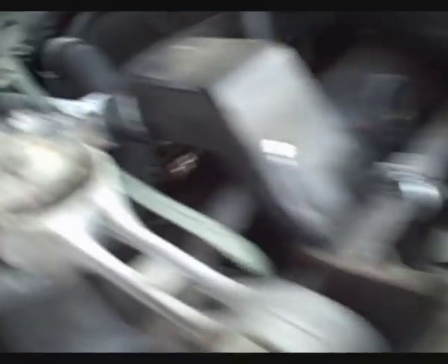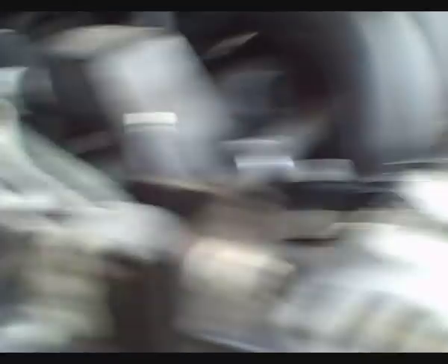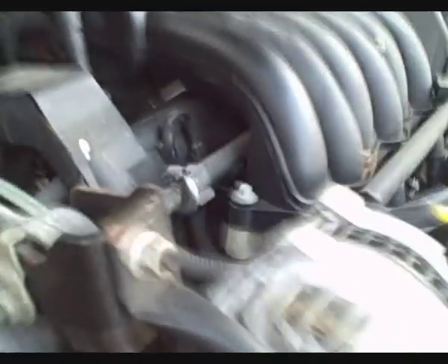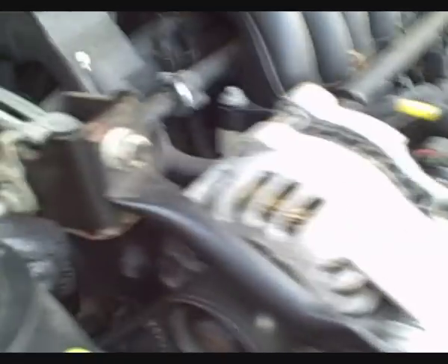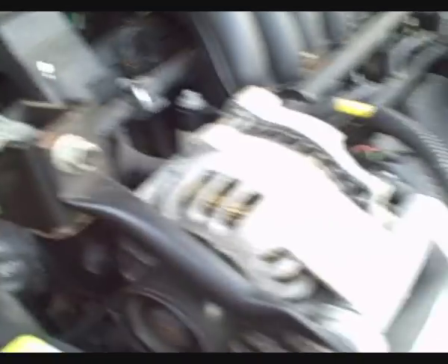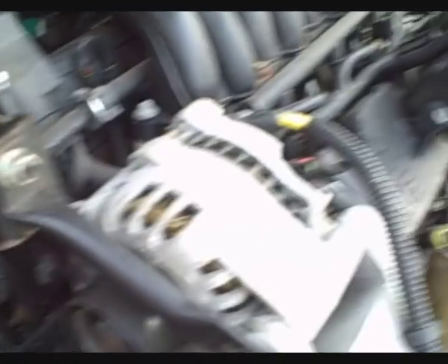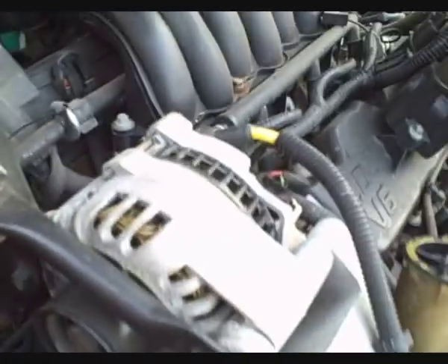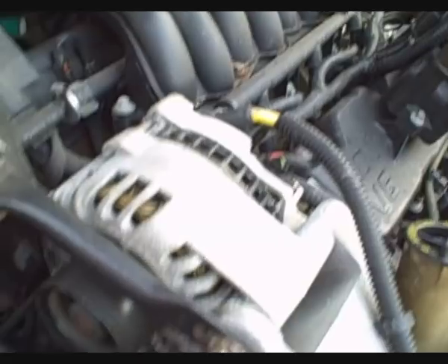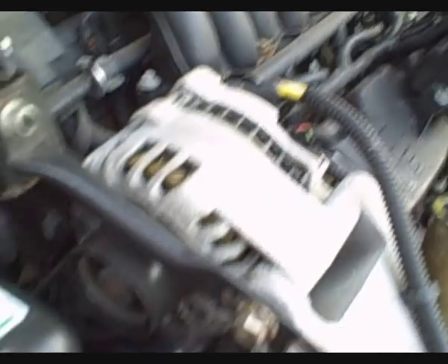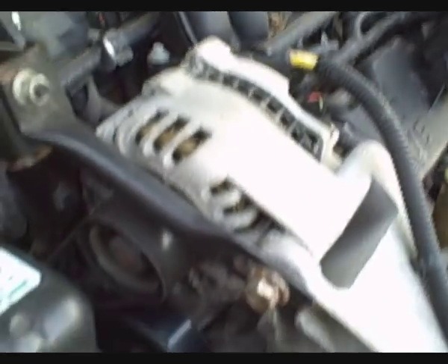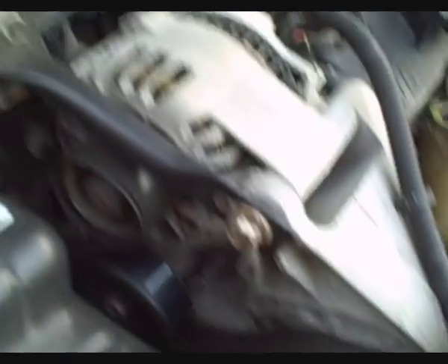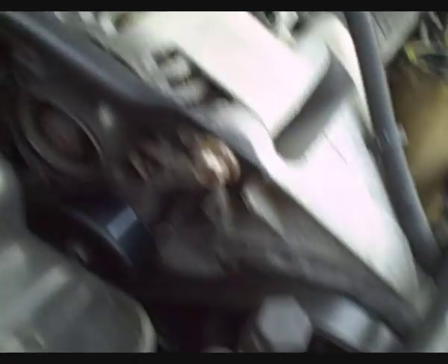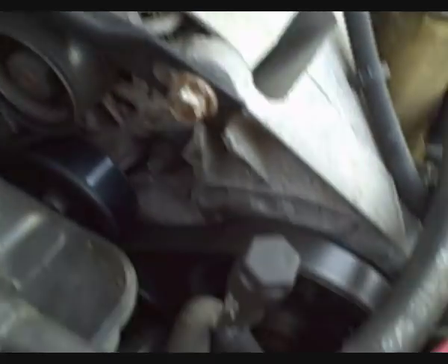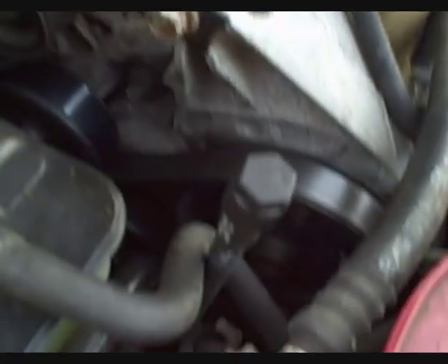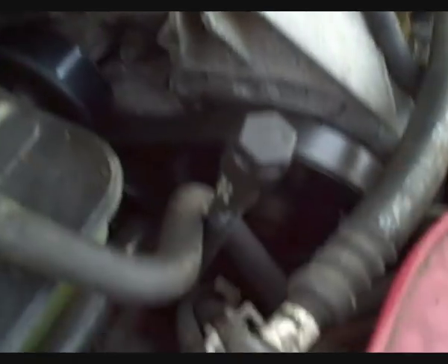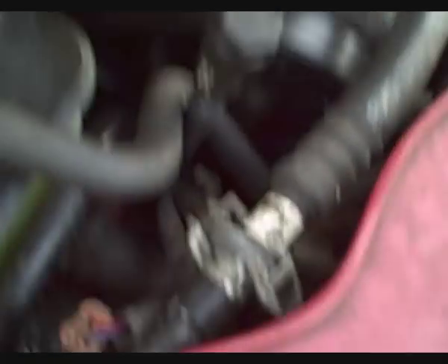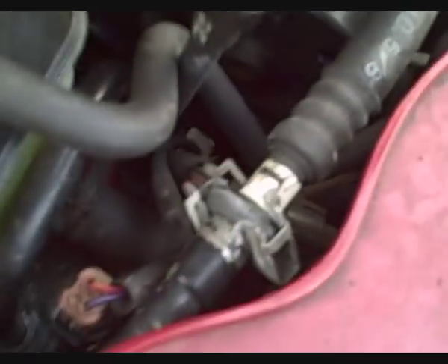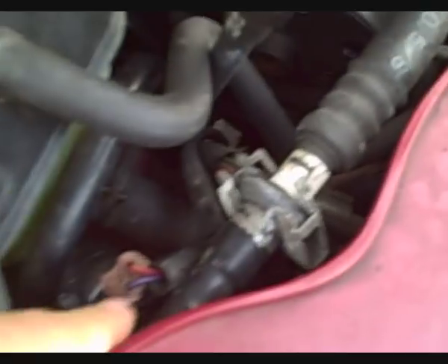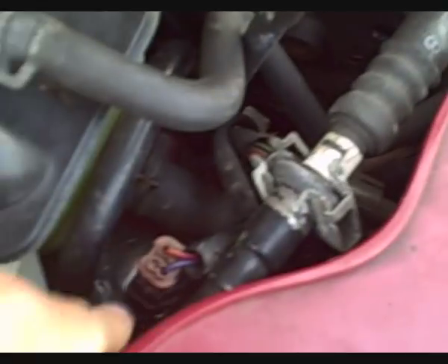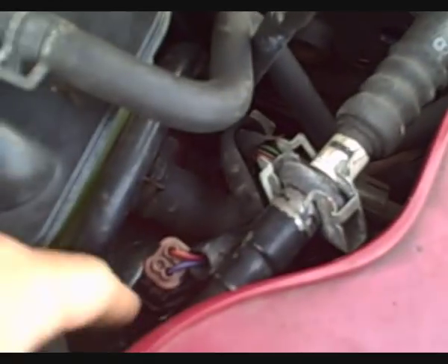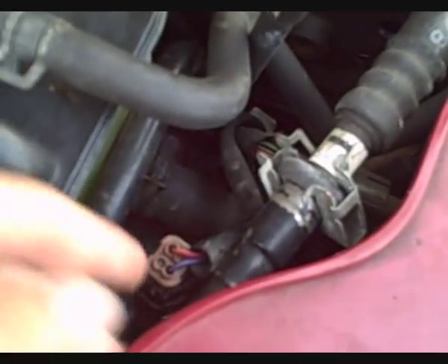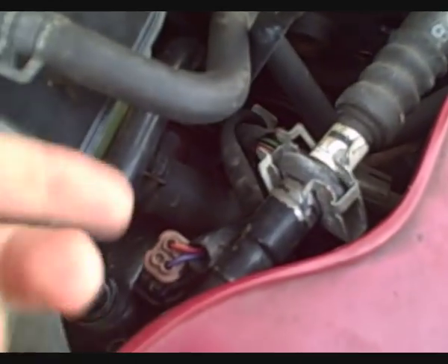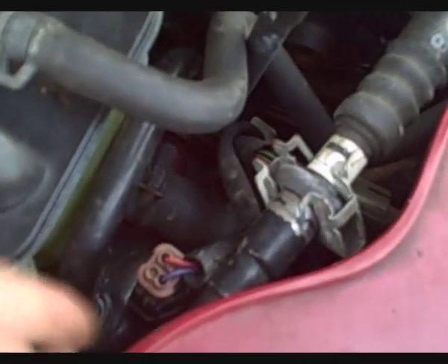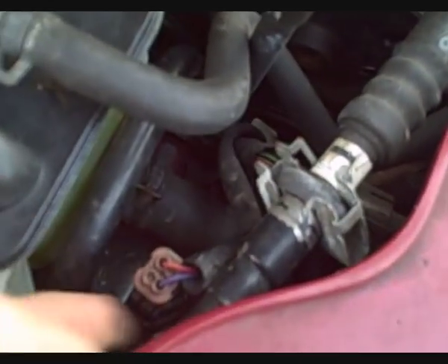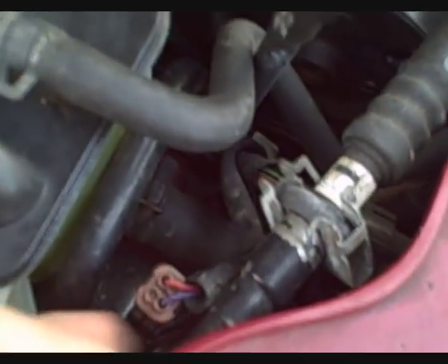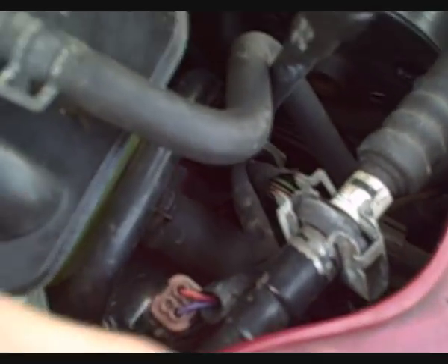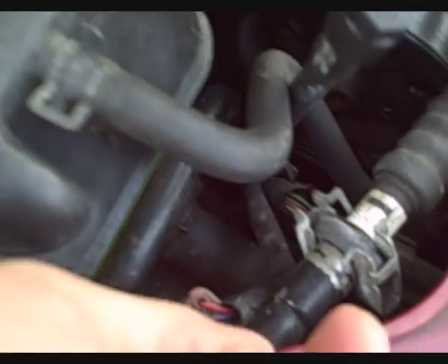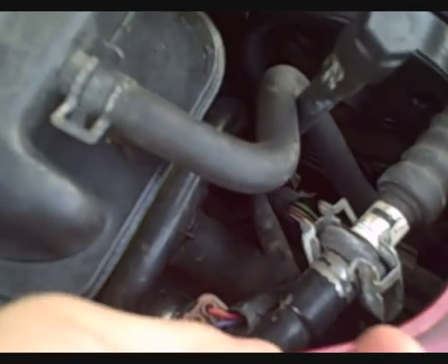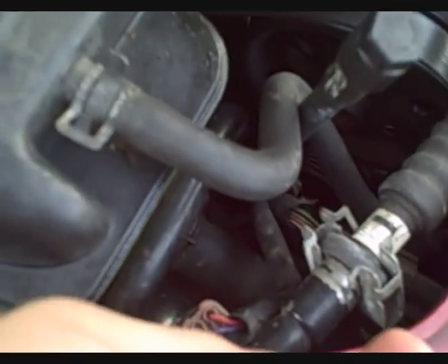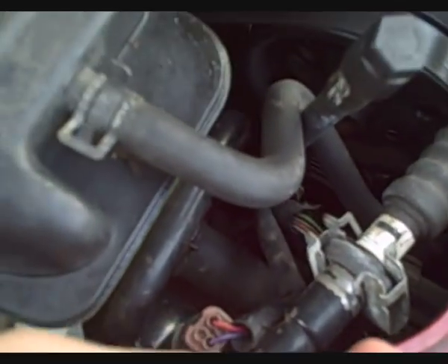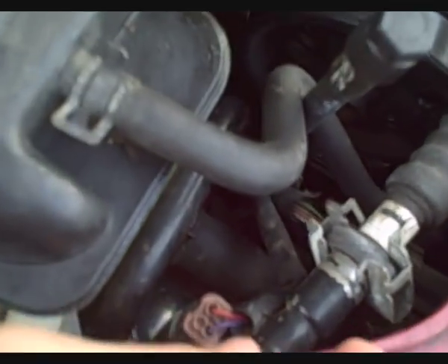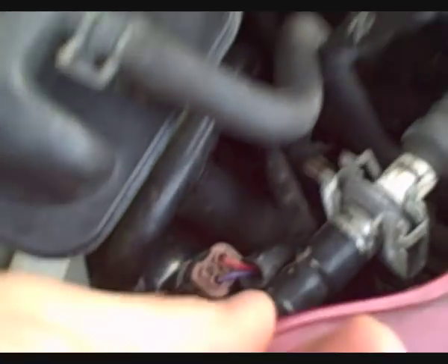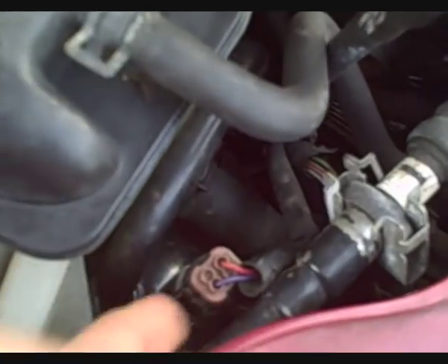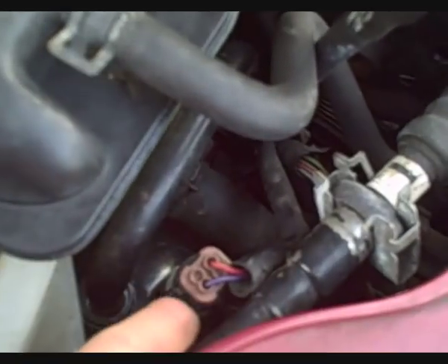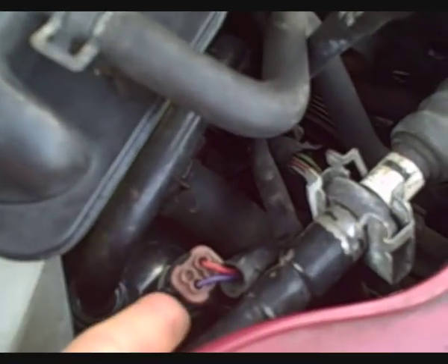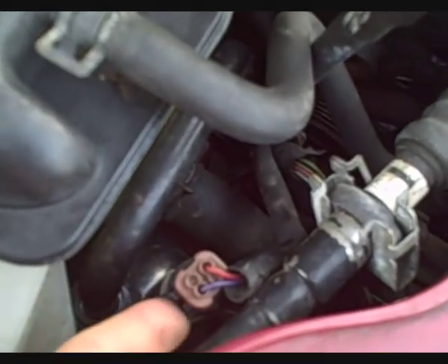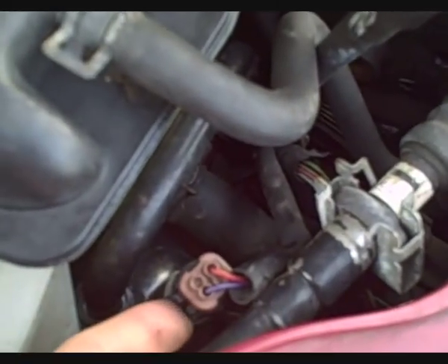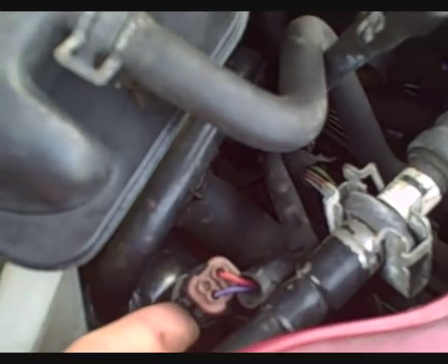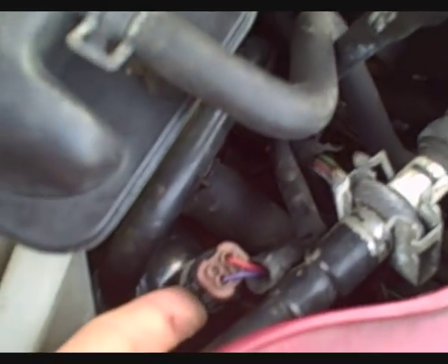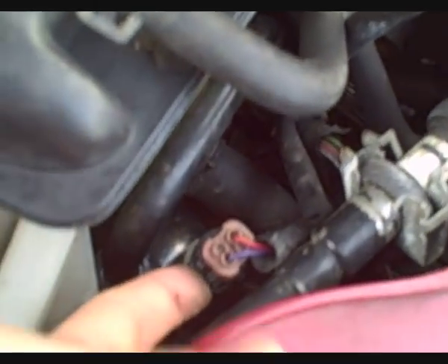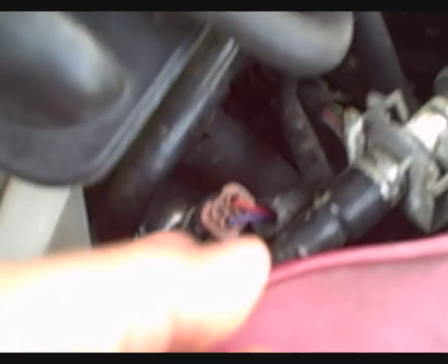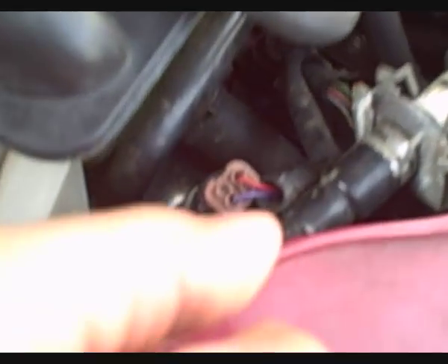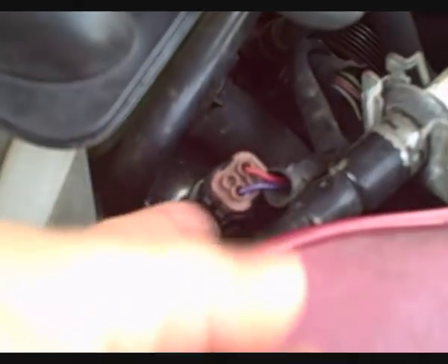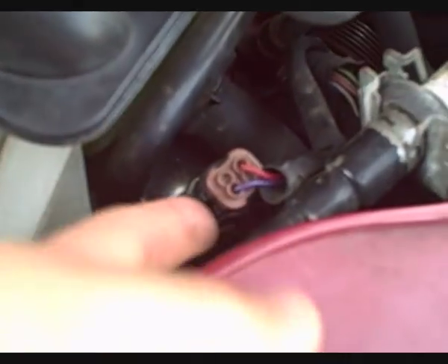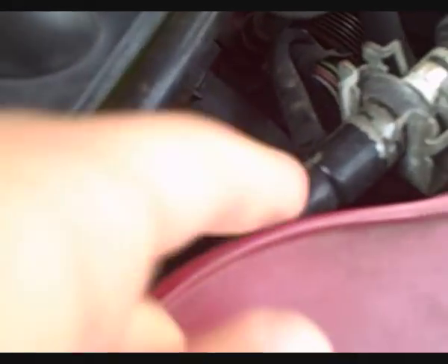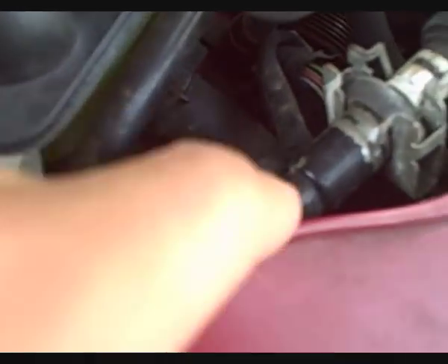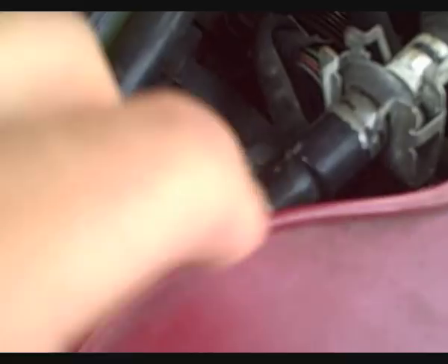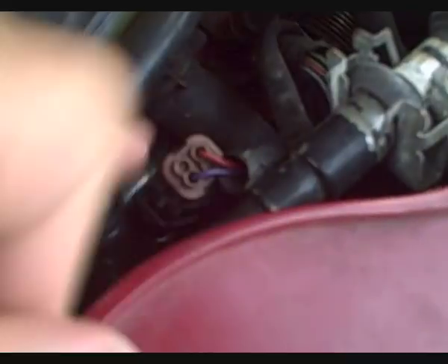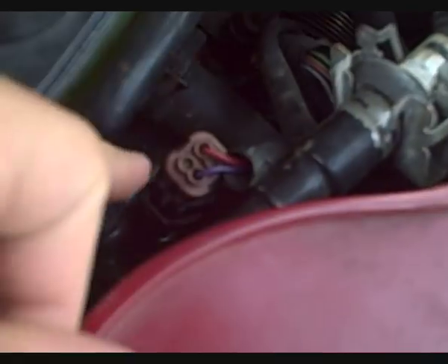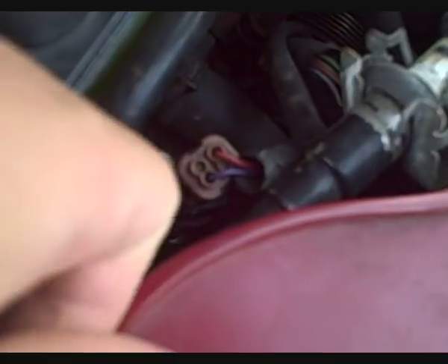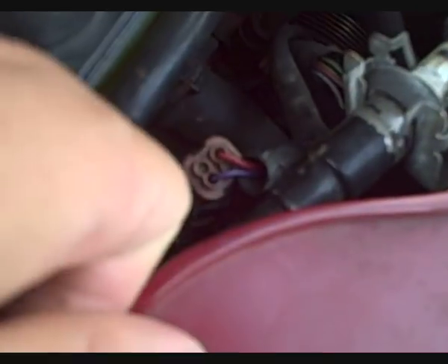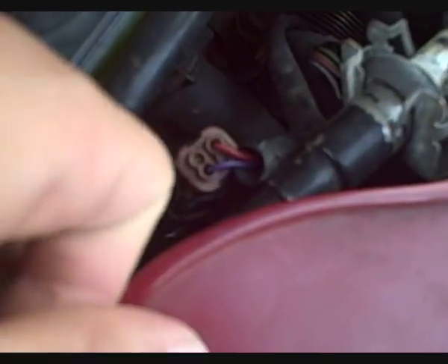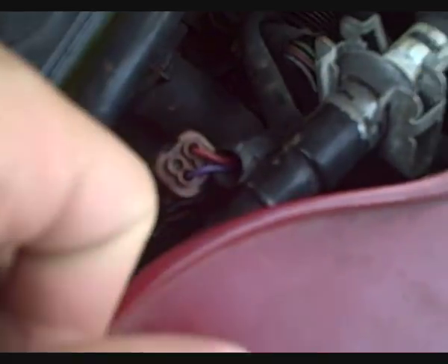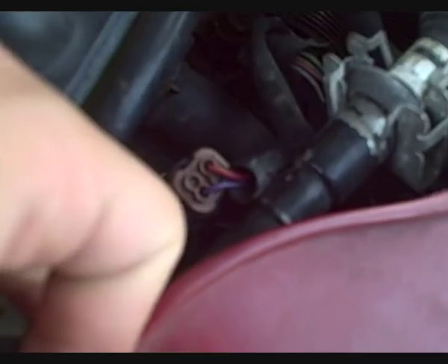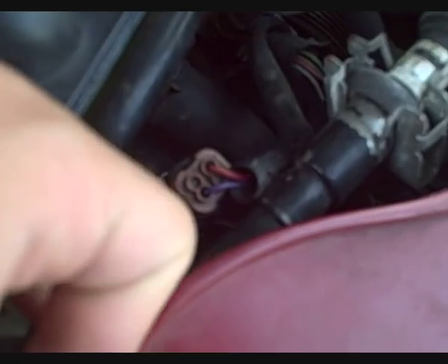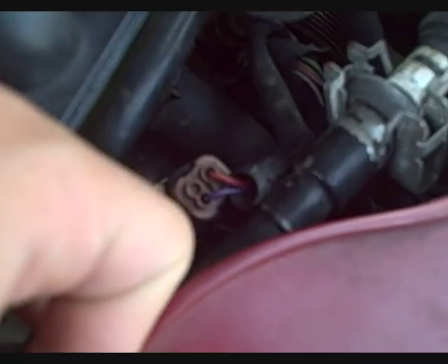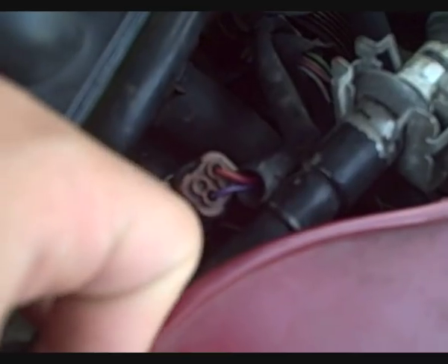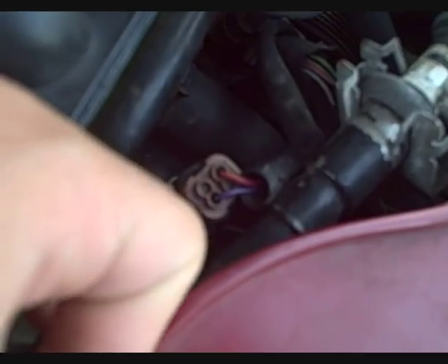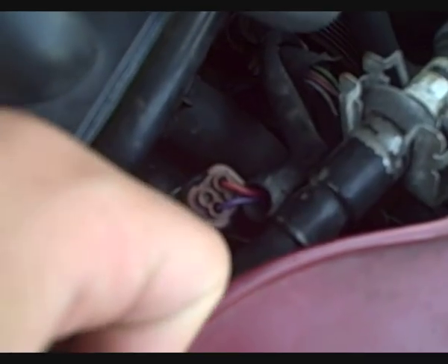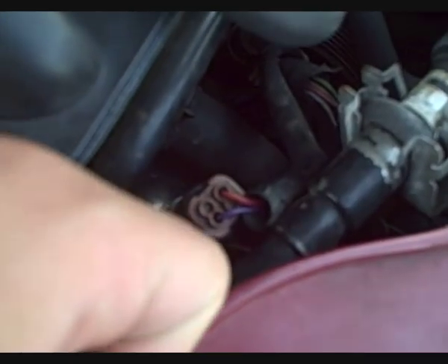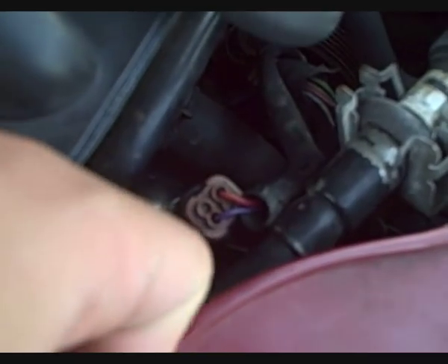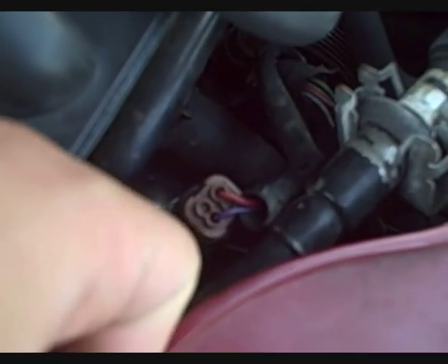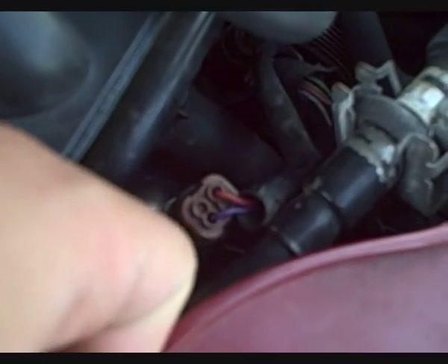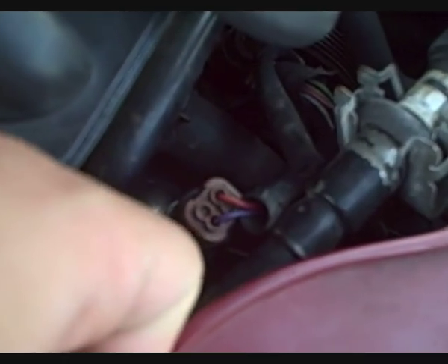If you want to disable the air conditioning to stop the clutch from engaging the compressor, unplug this.